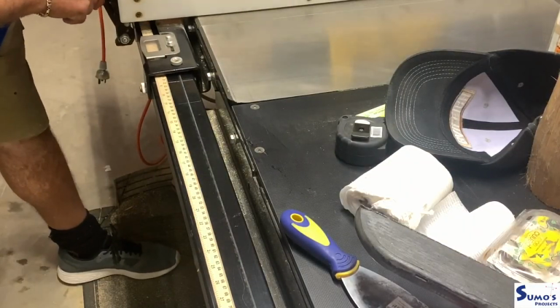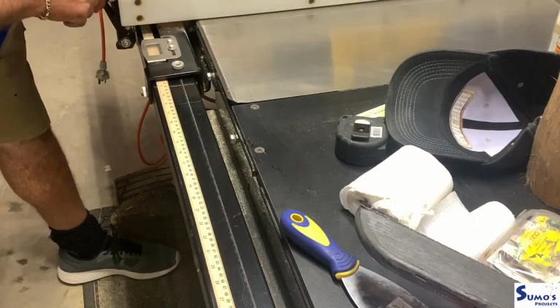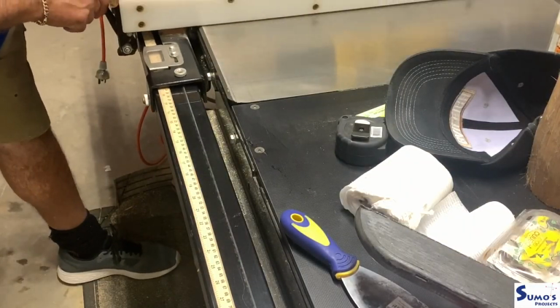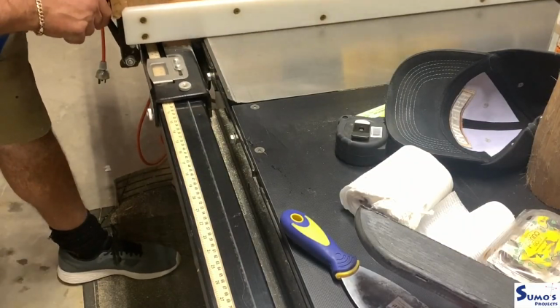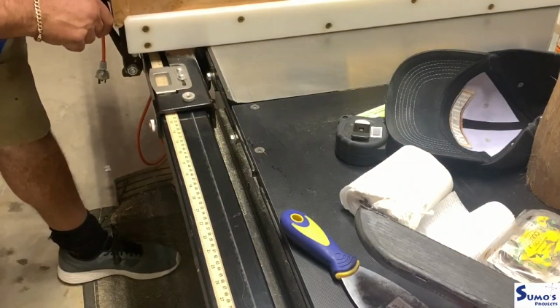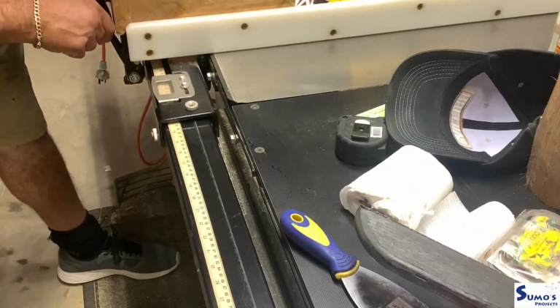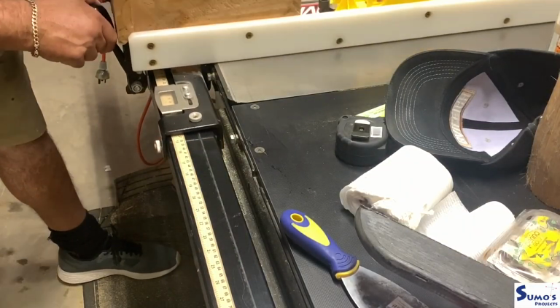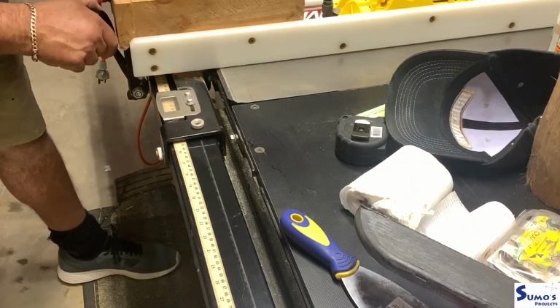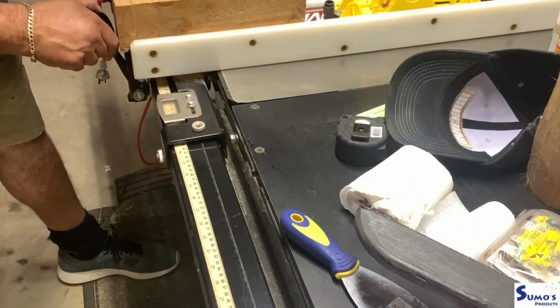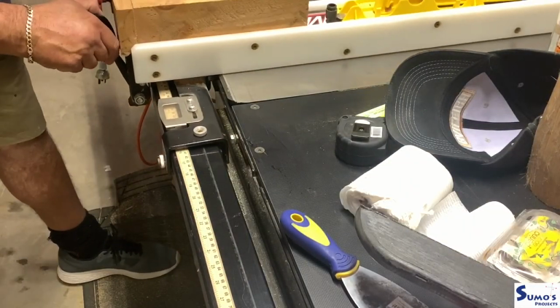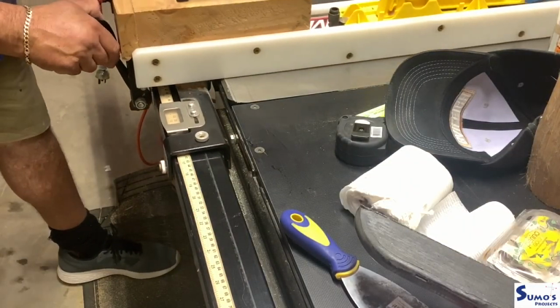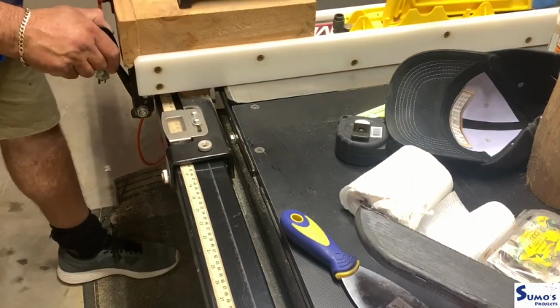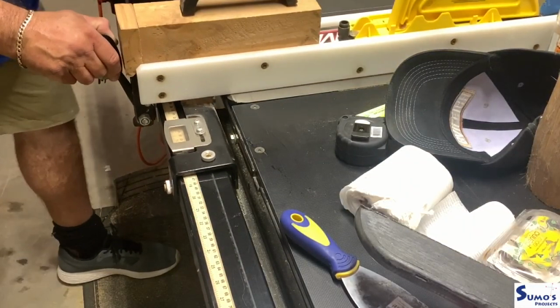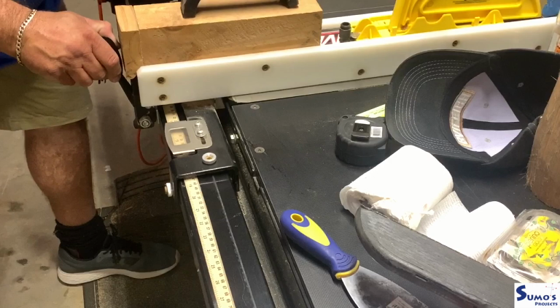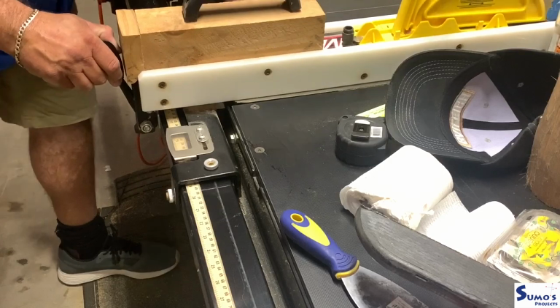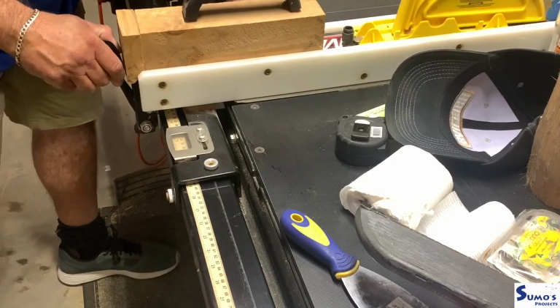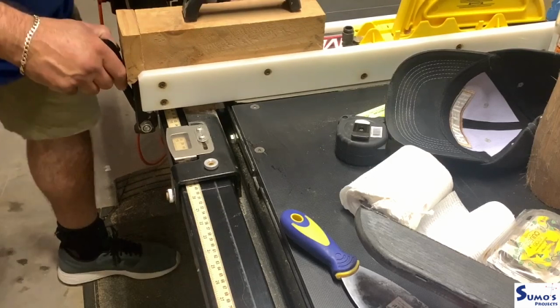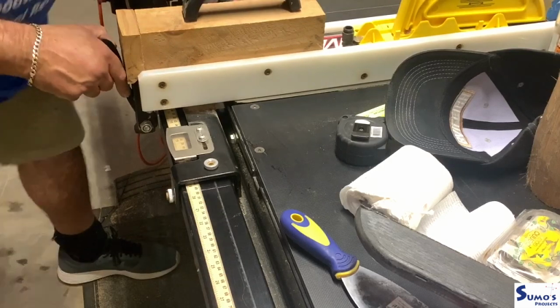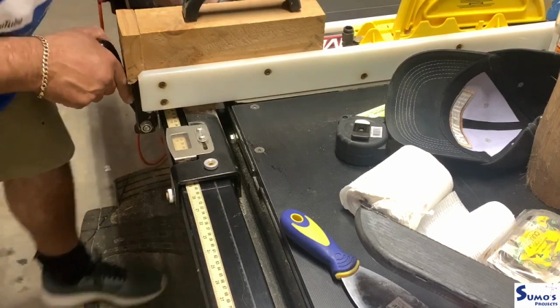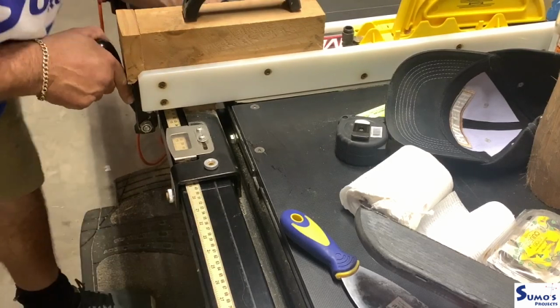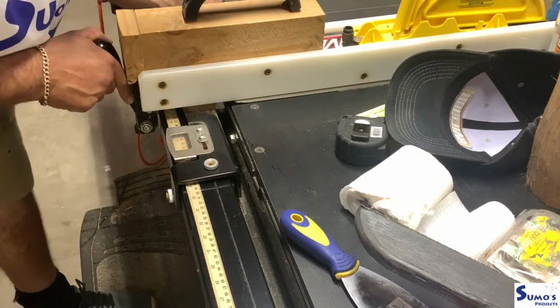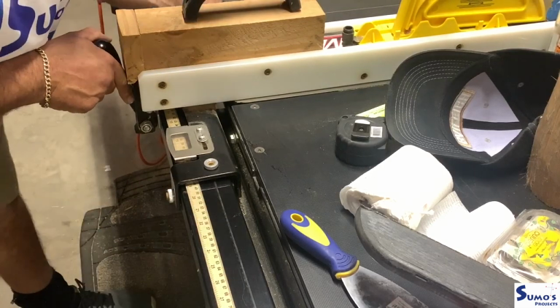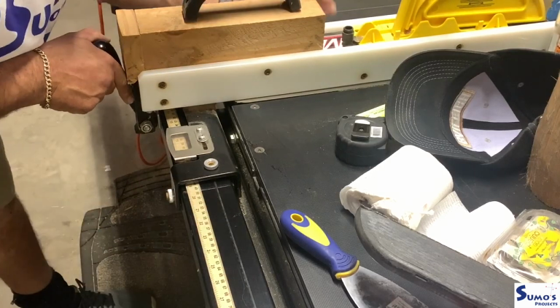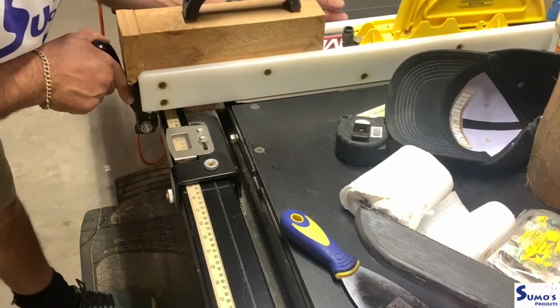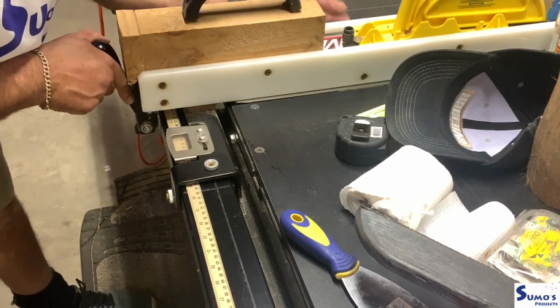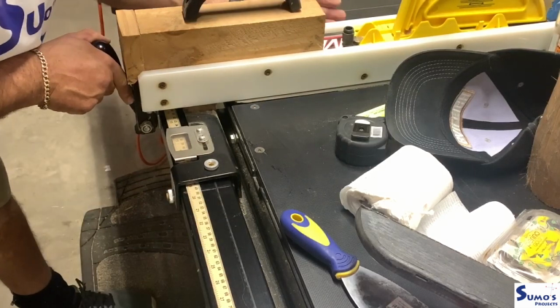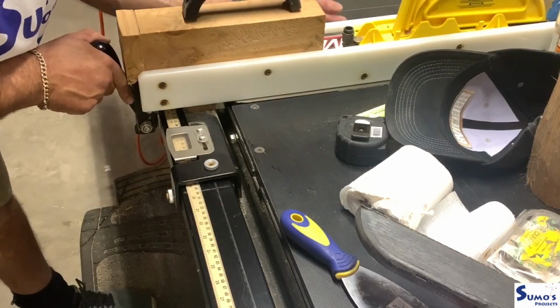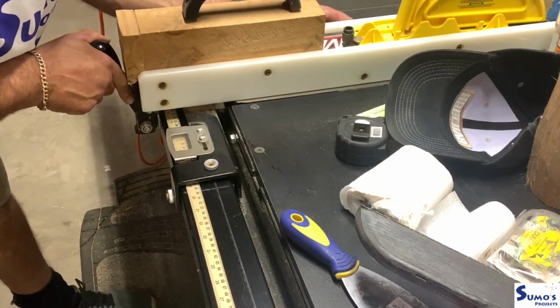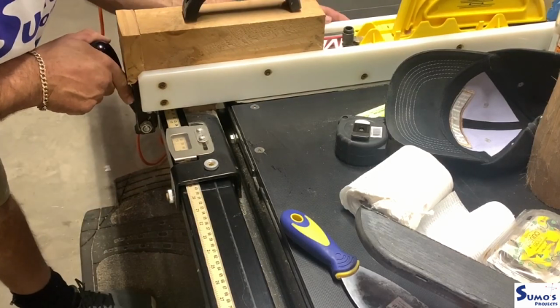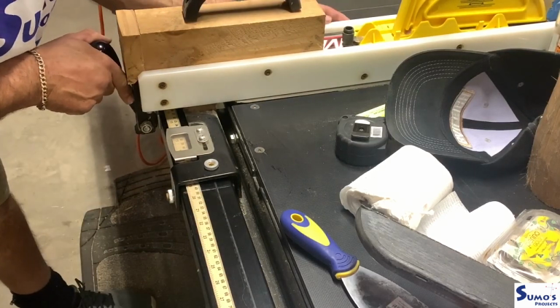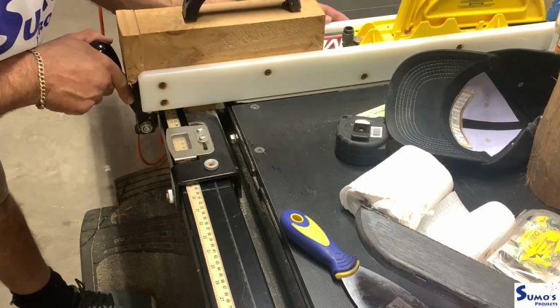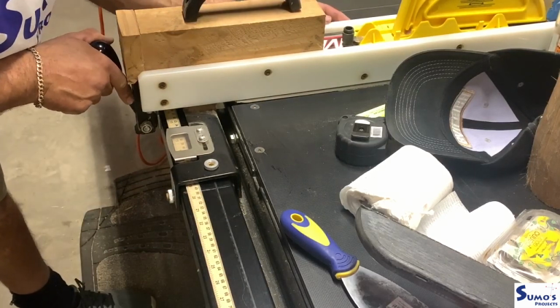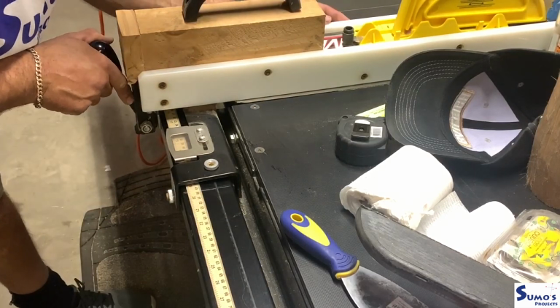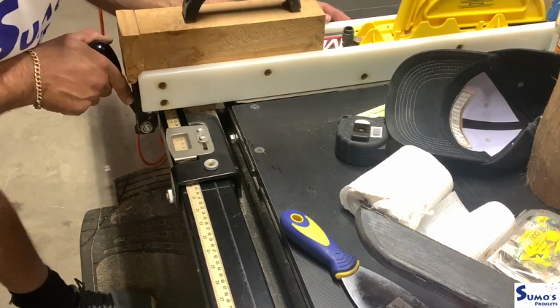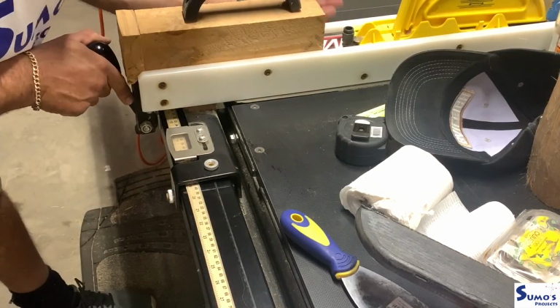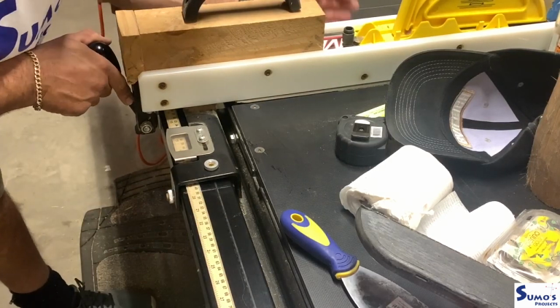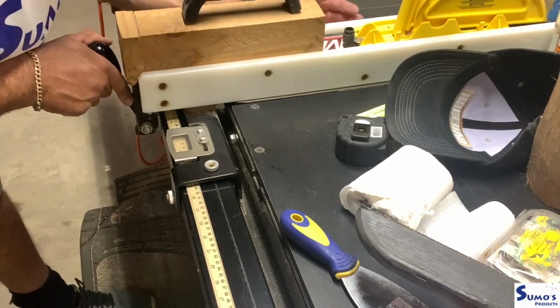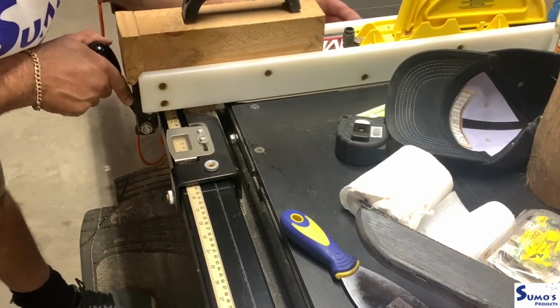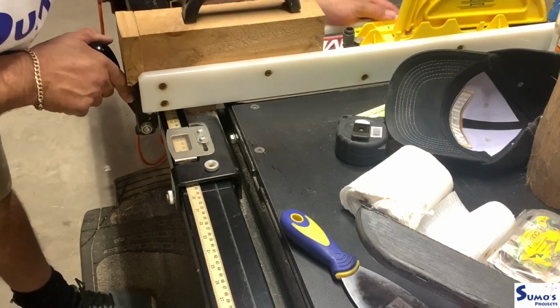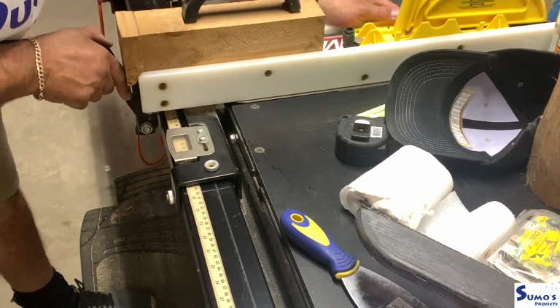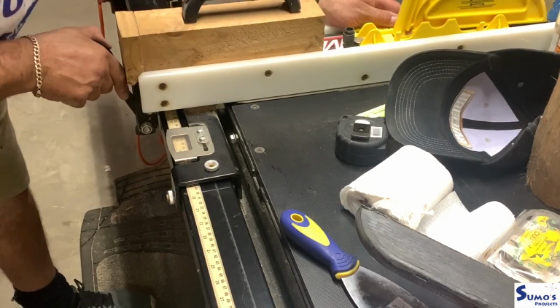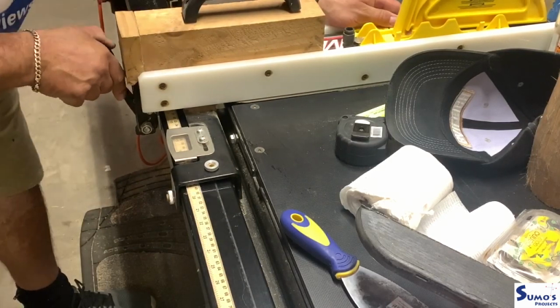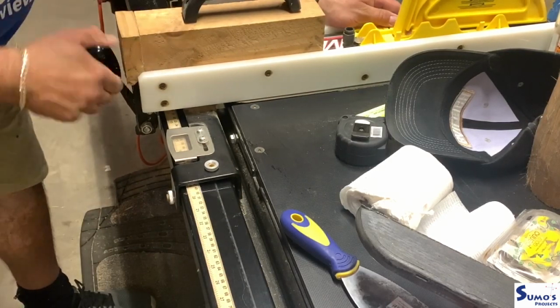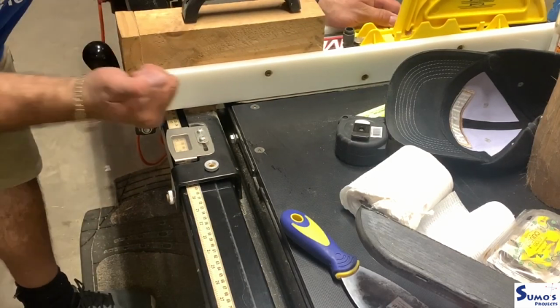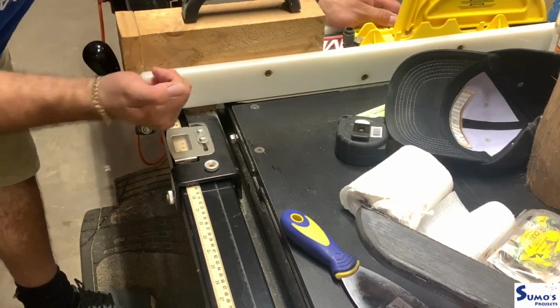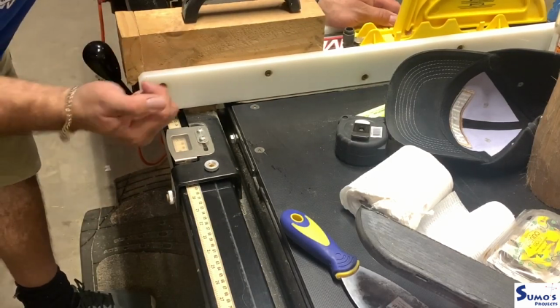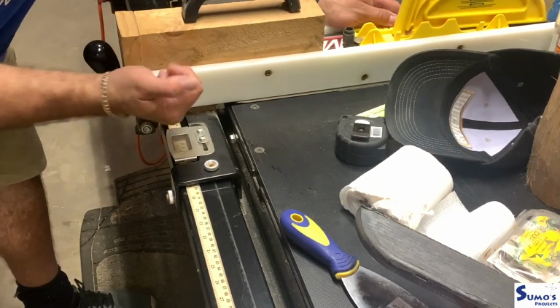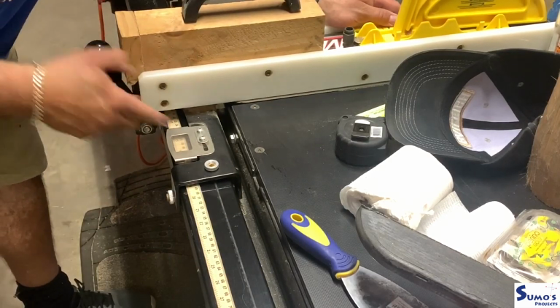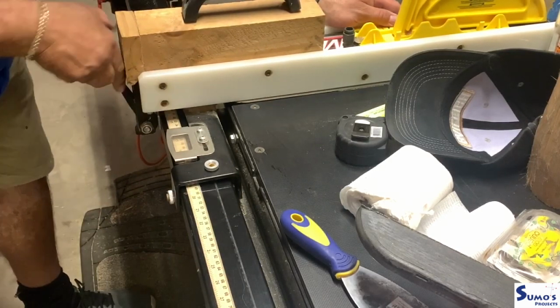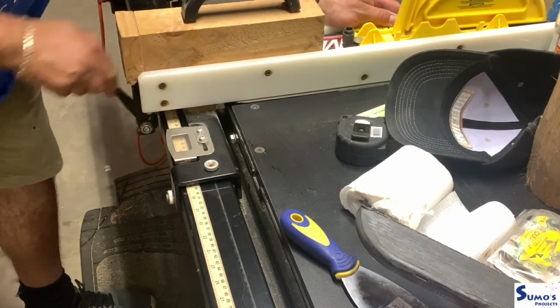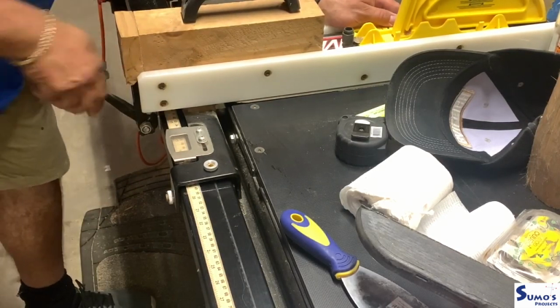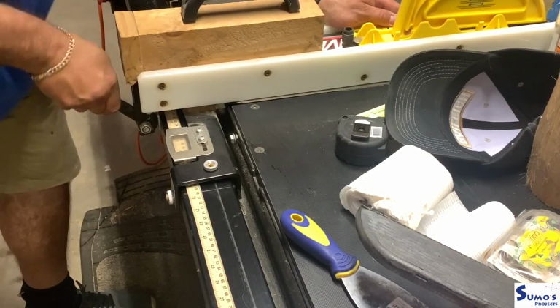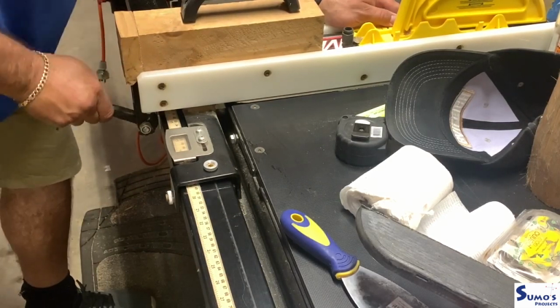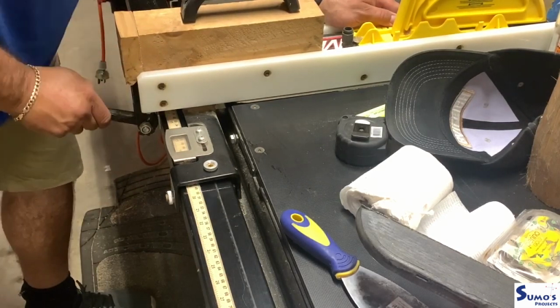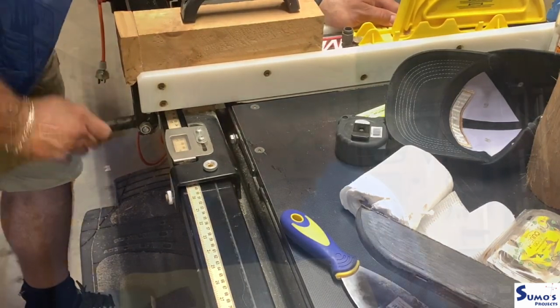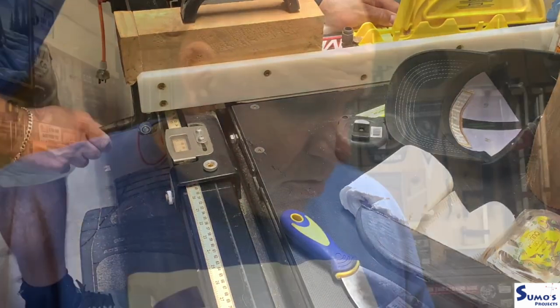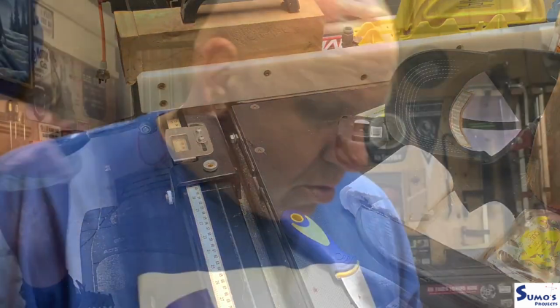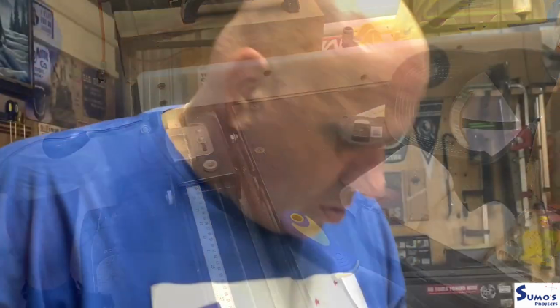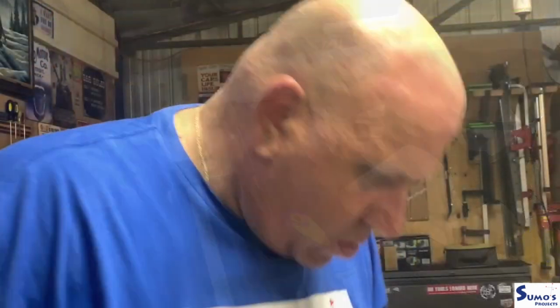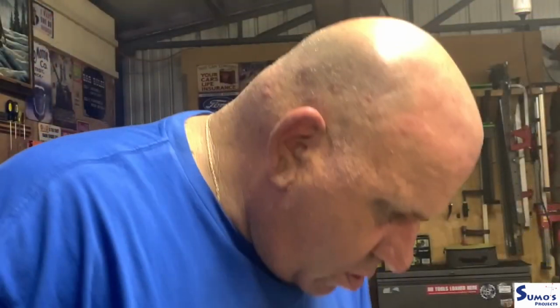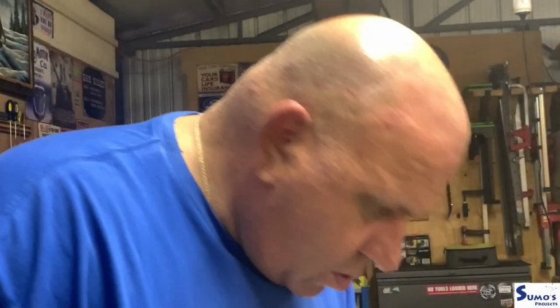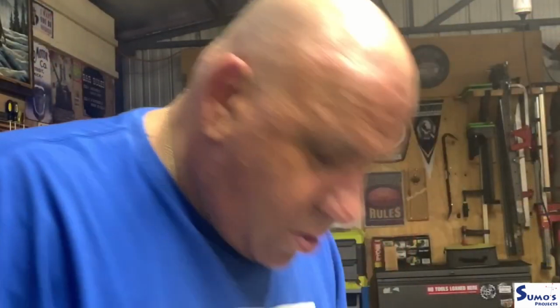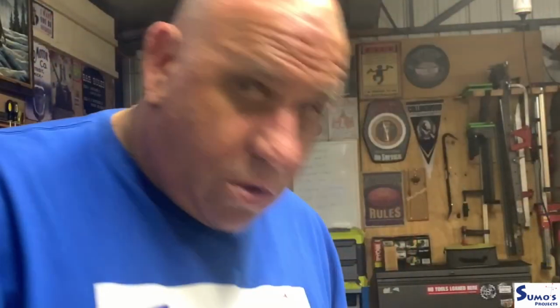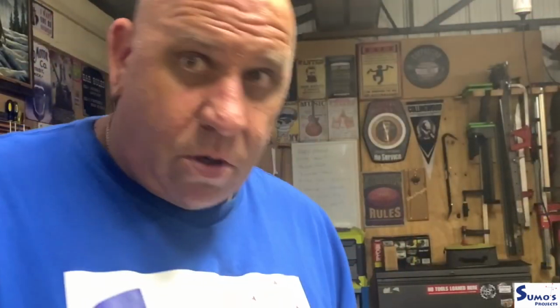I've recently put some new tape onto my table saw here, so now I can actually see what measurements I need.